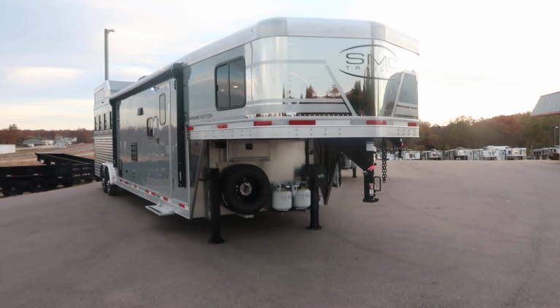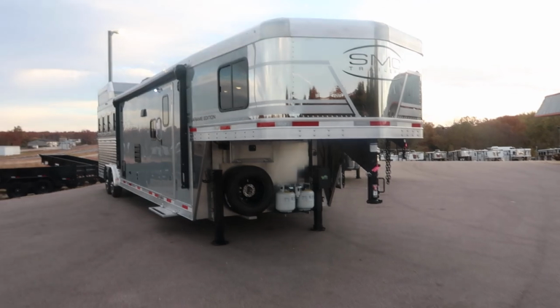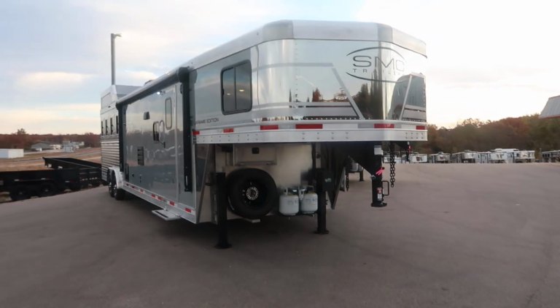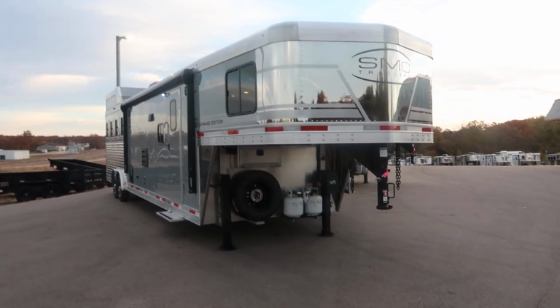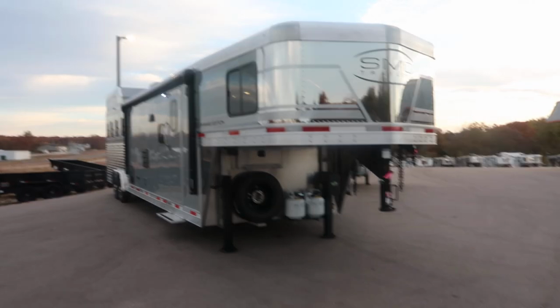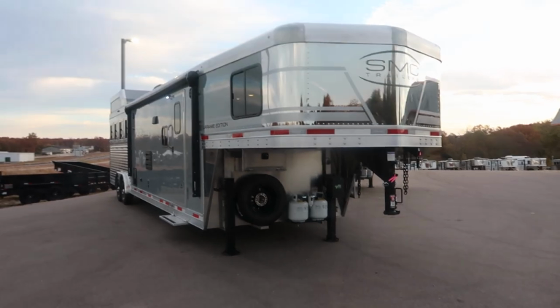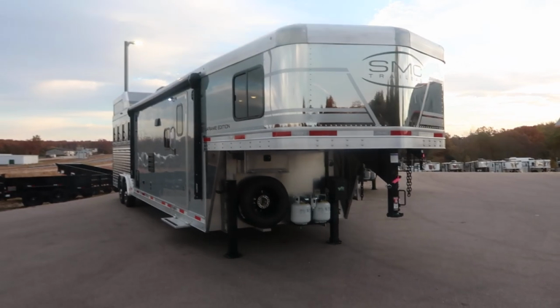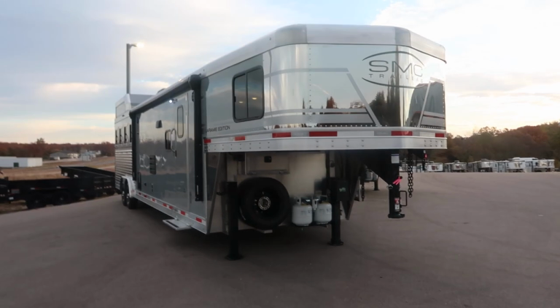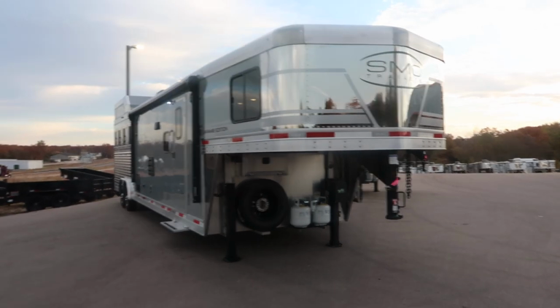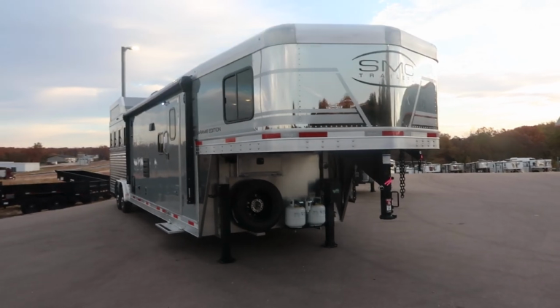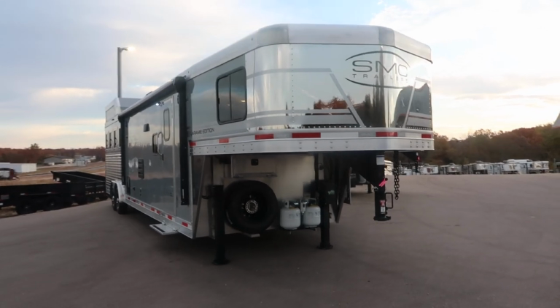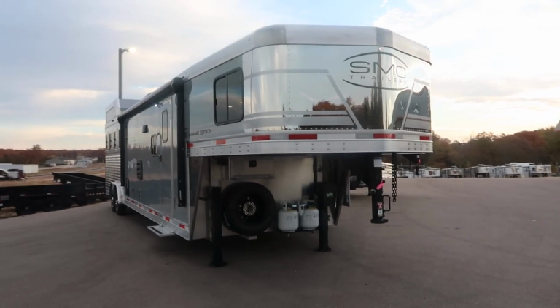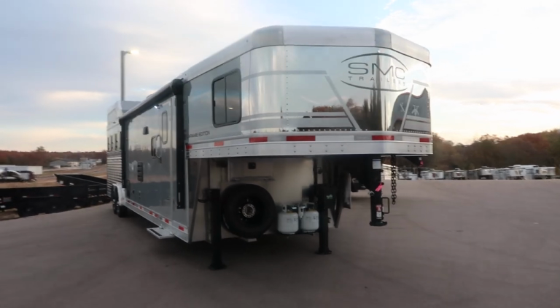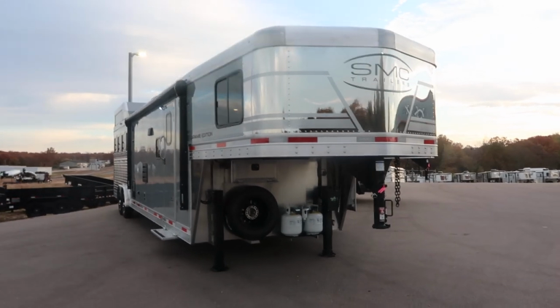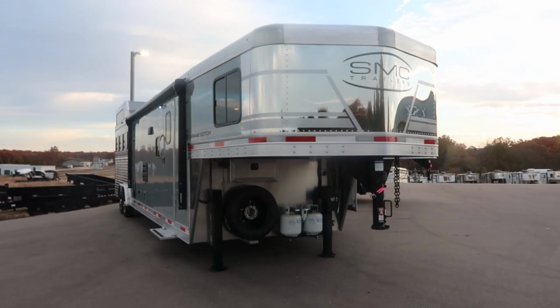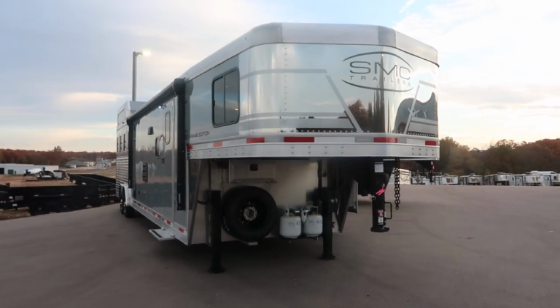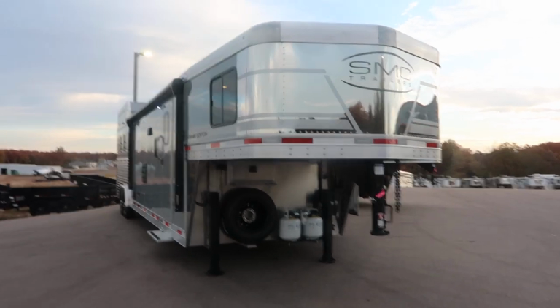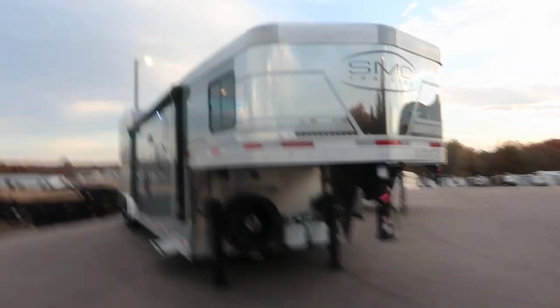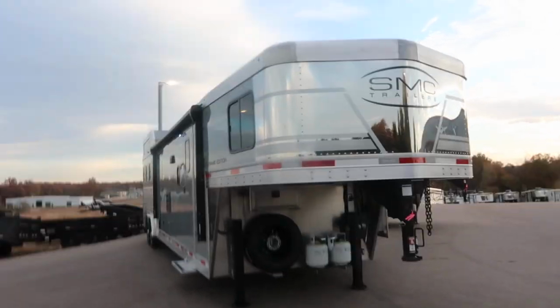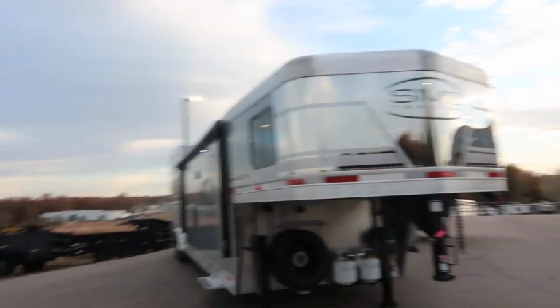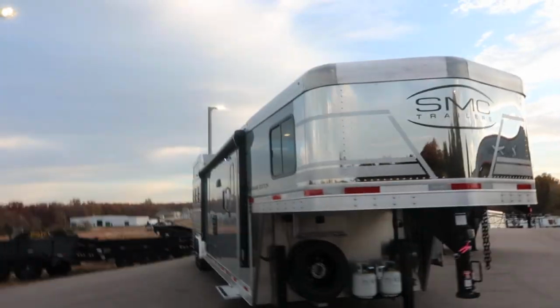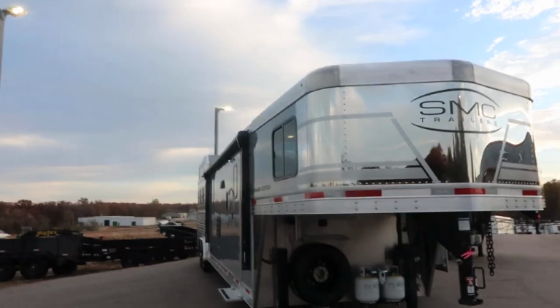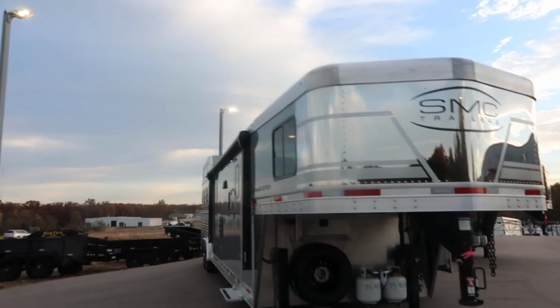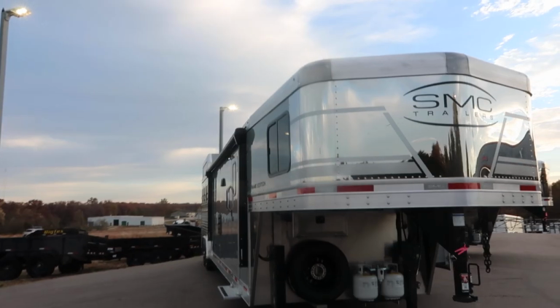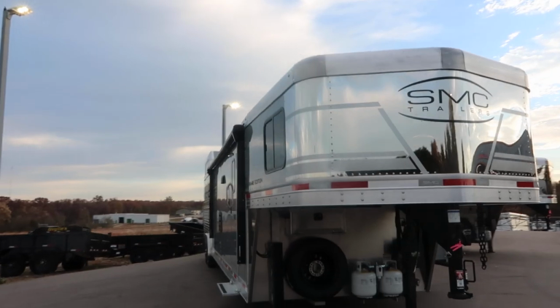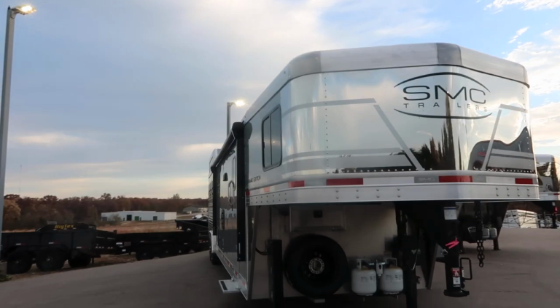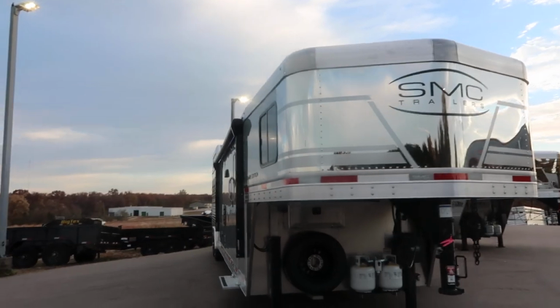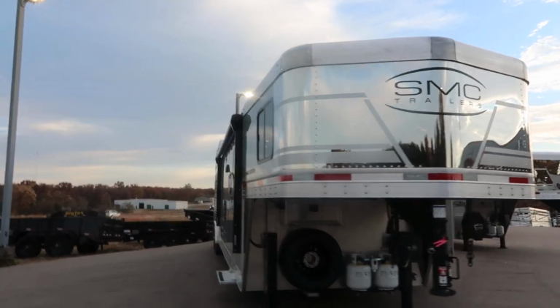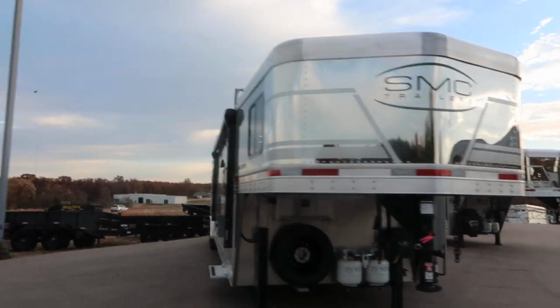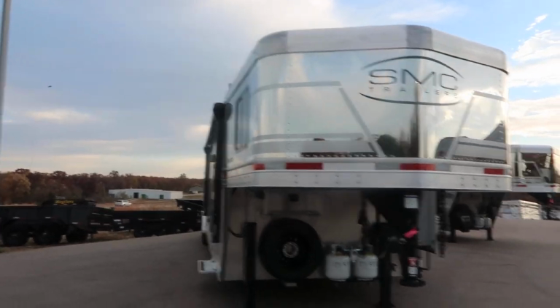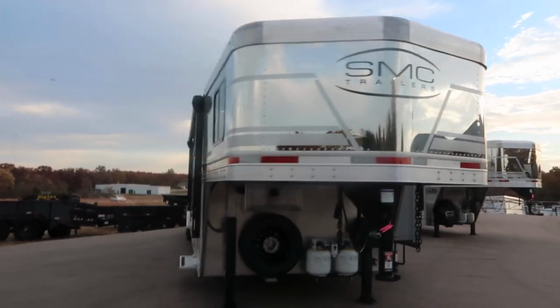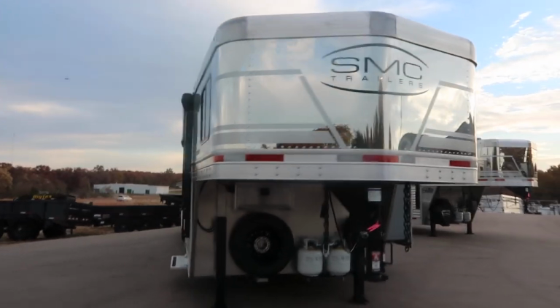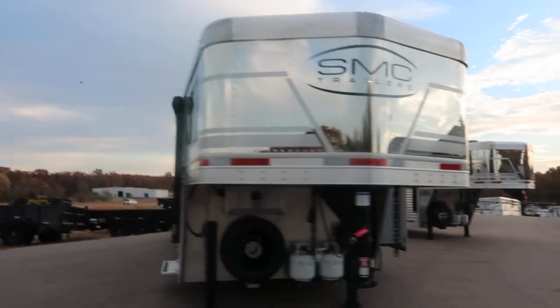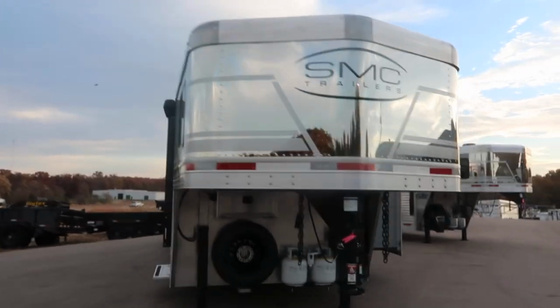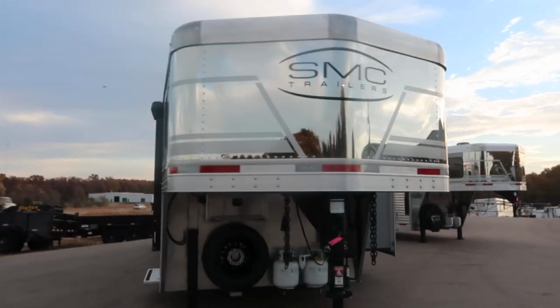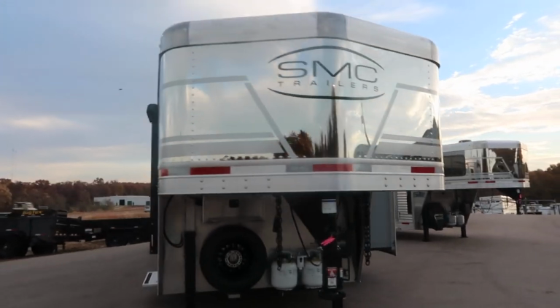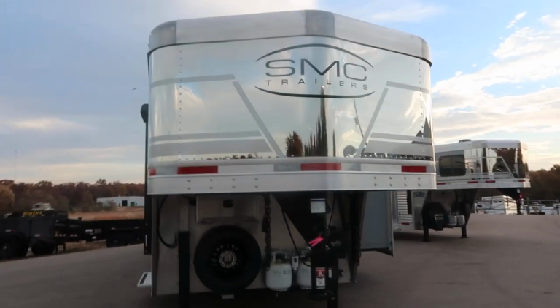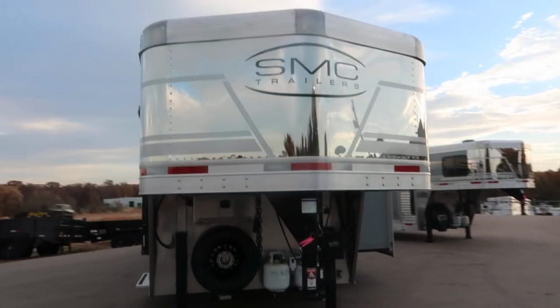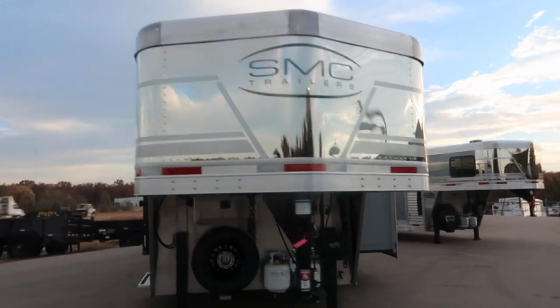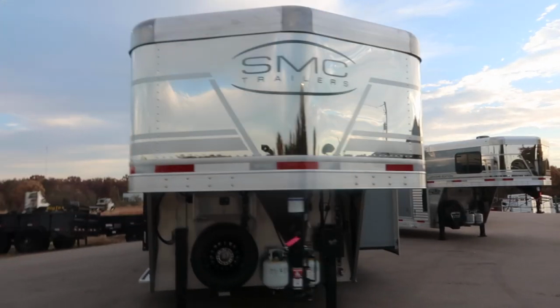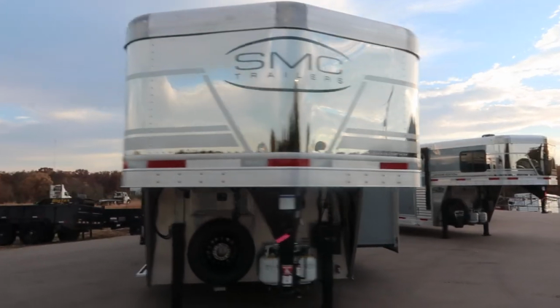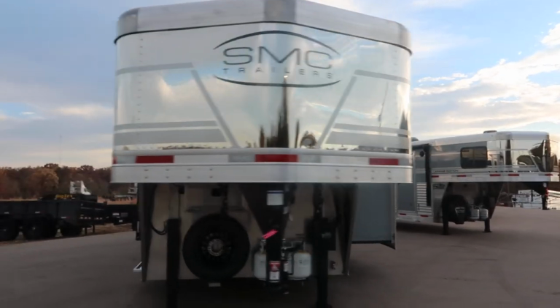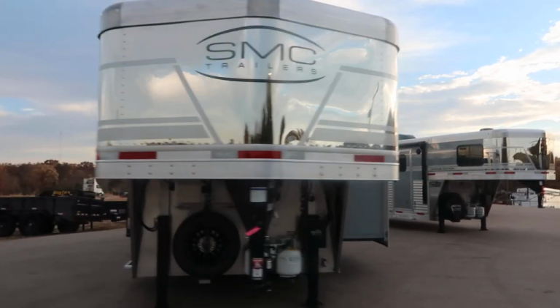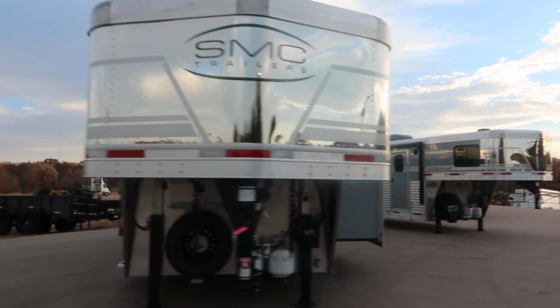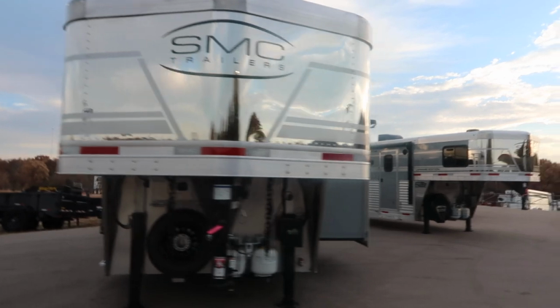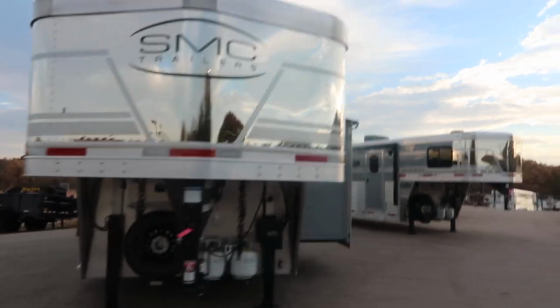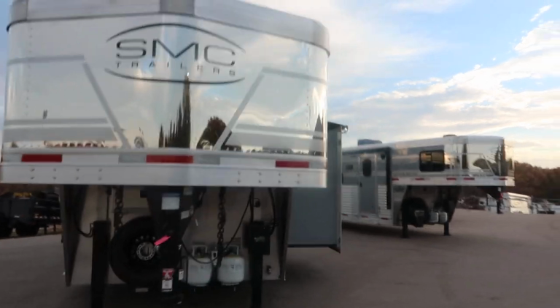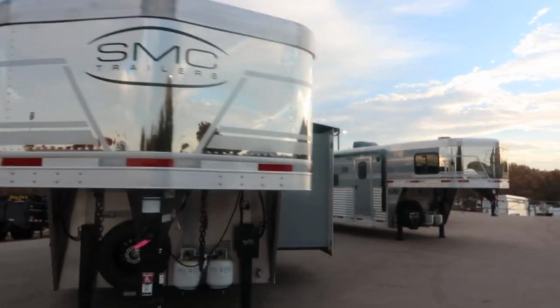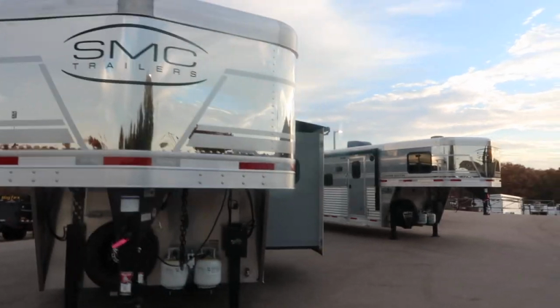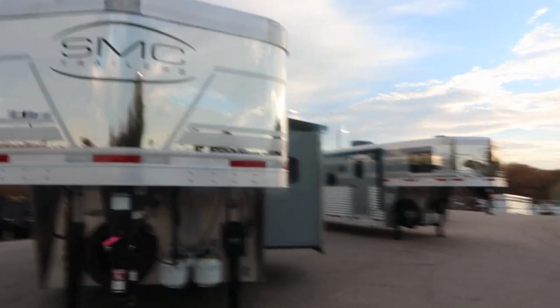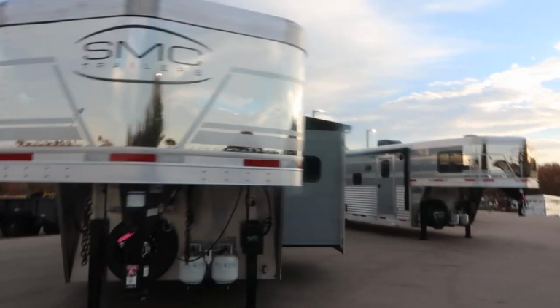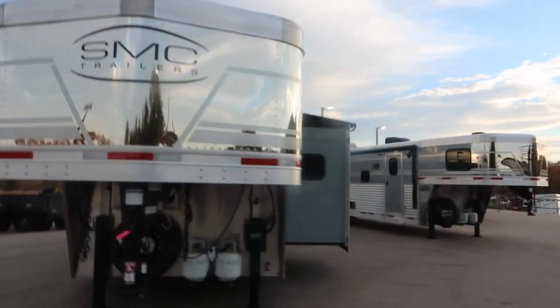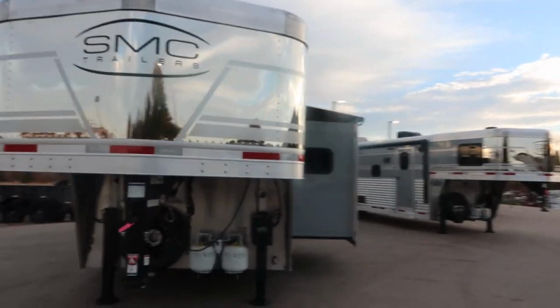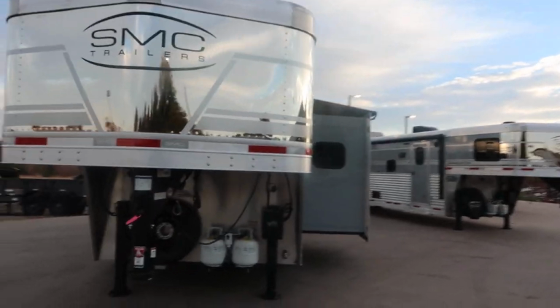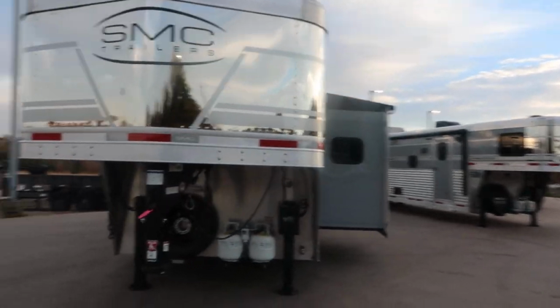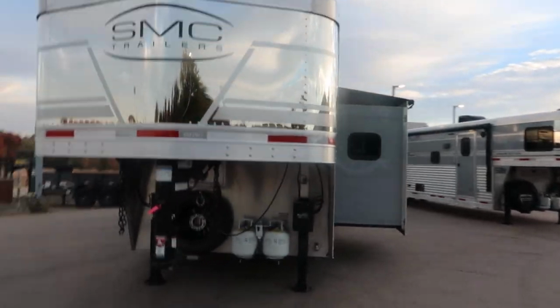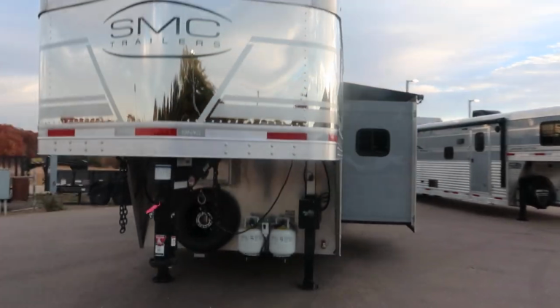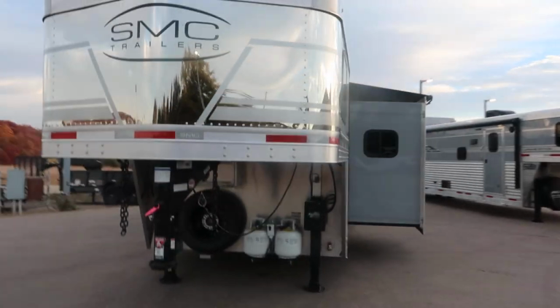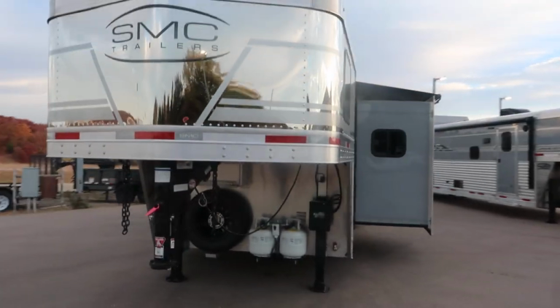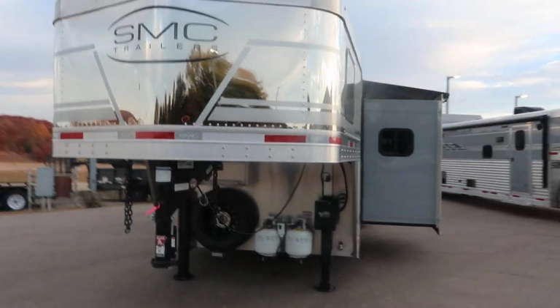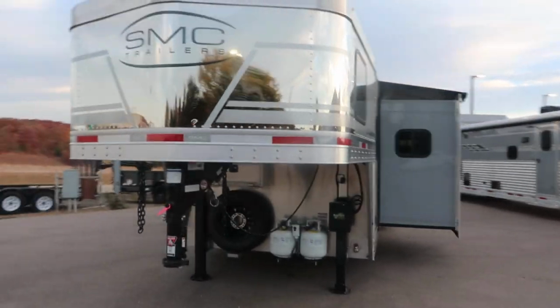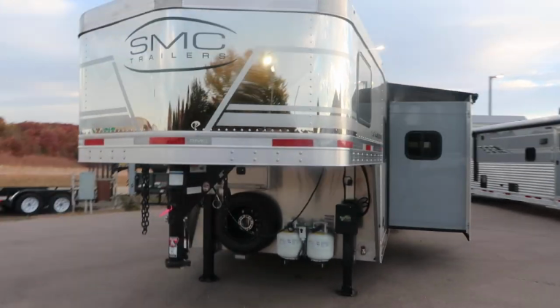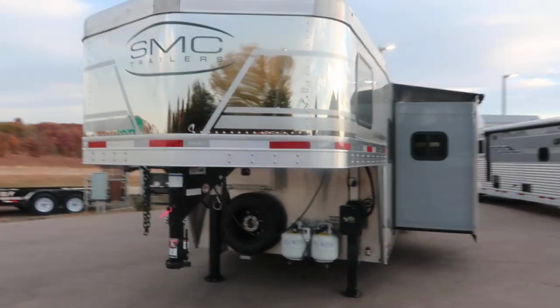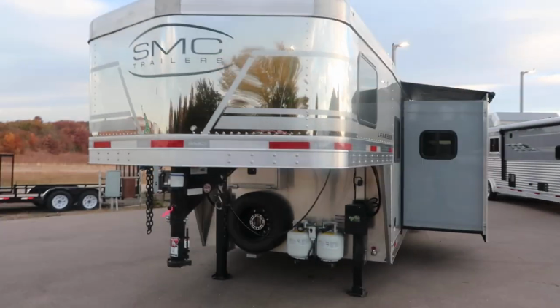Hello folks, it's Phil, Jim's Motors at Cuba, Missouri. What we're going to look at here today is a new 2023 SMC Laramie.